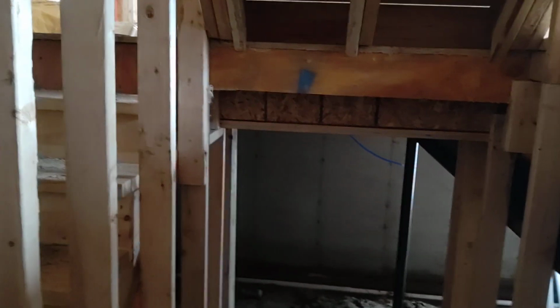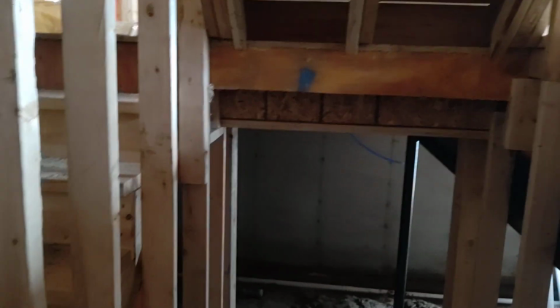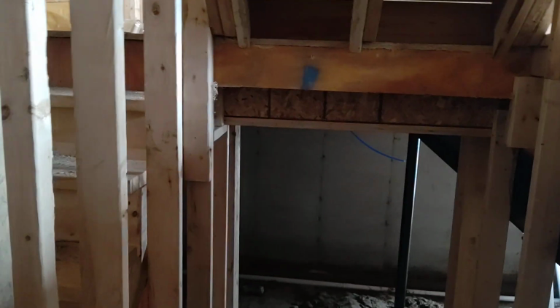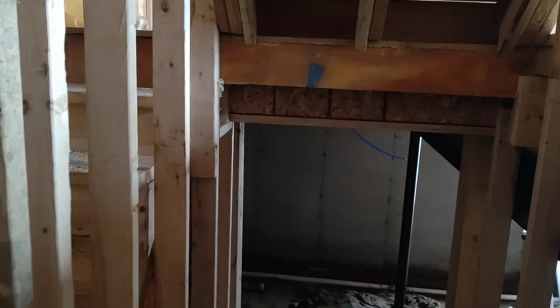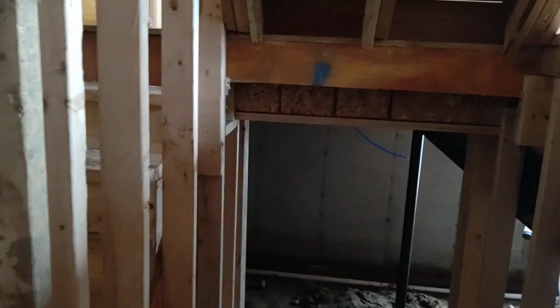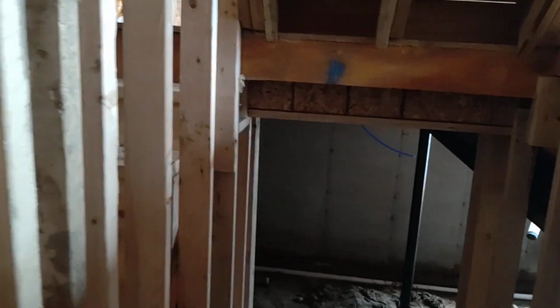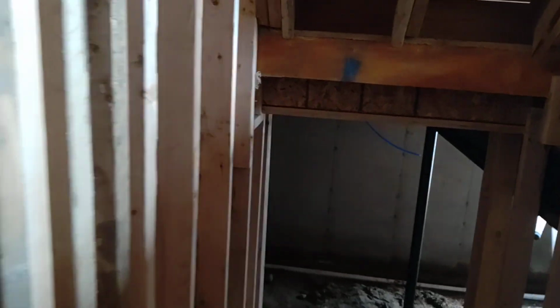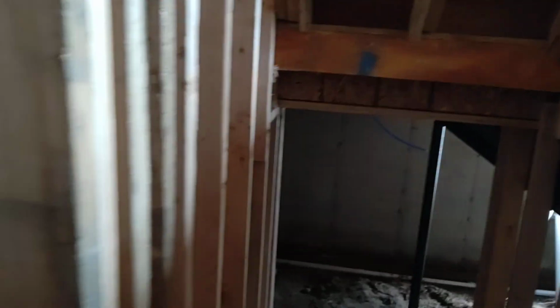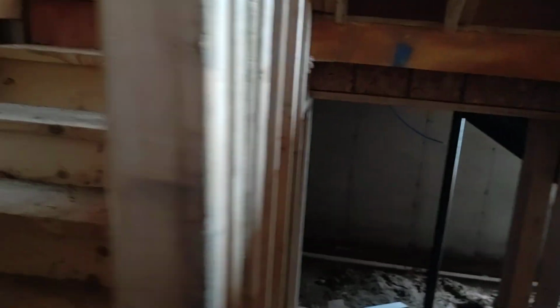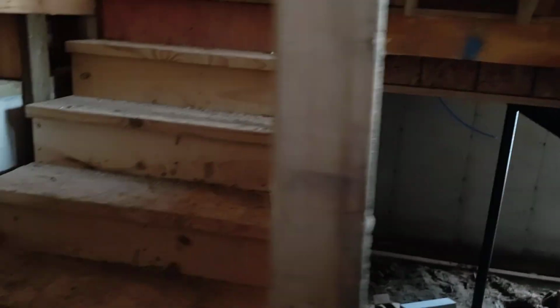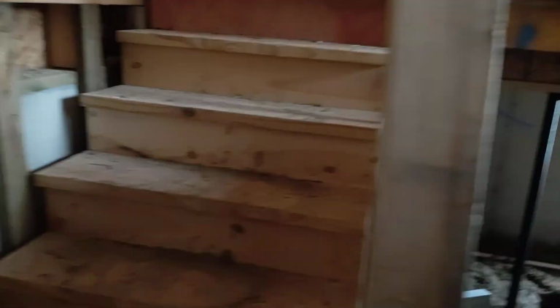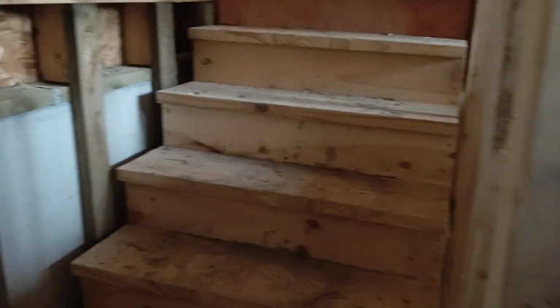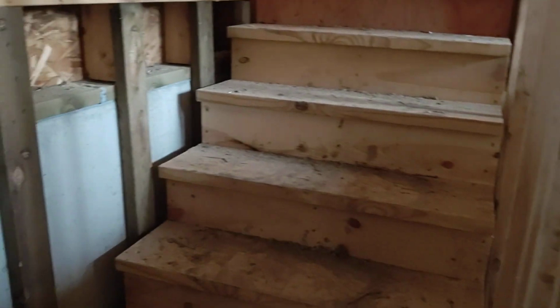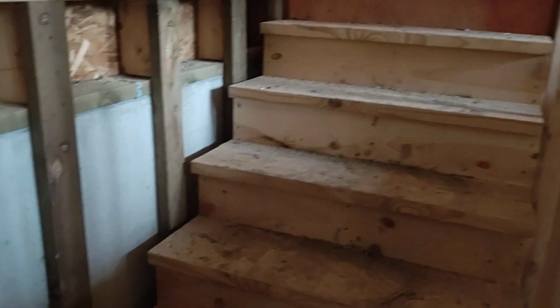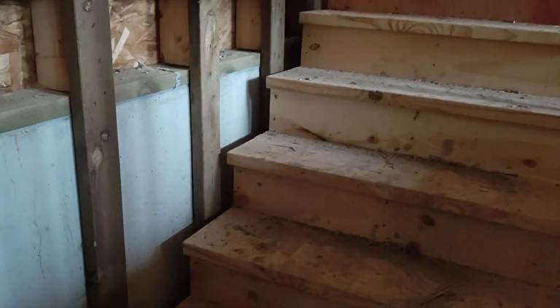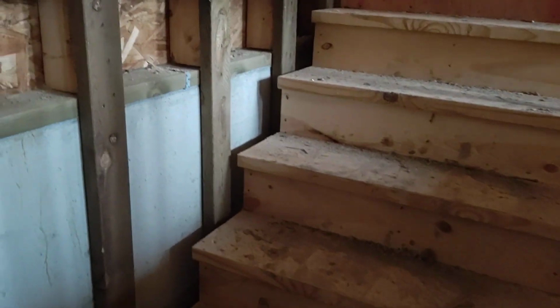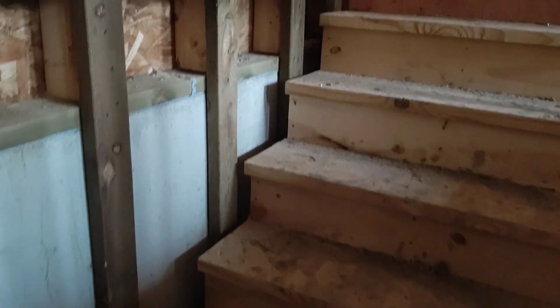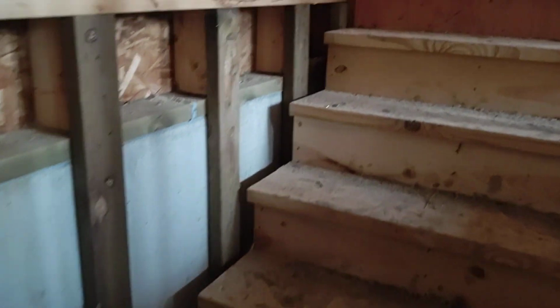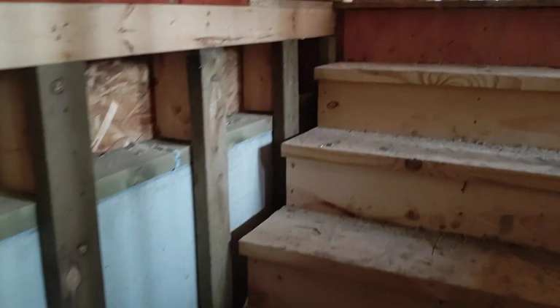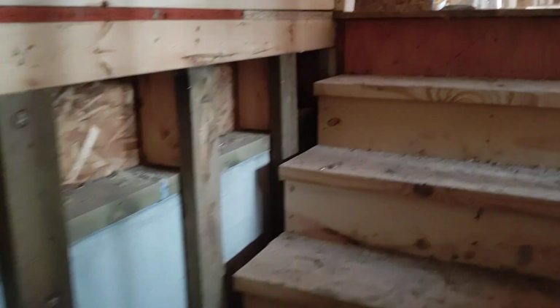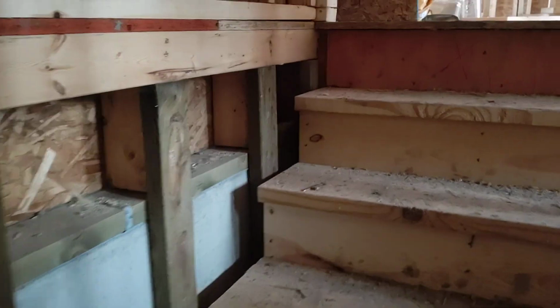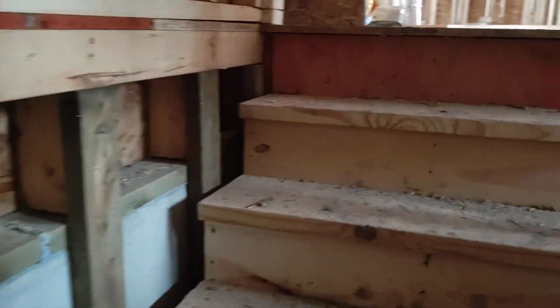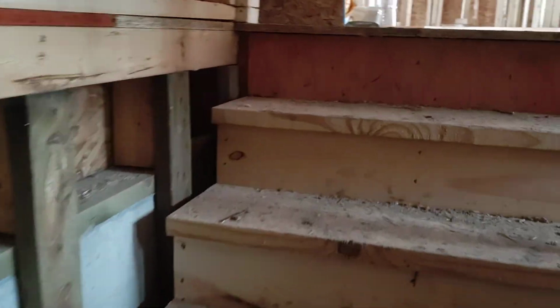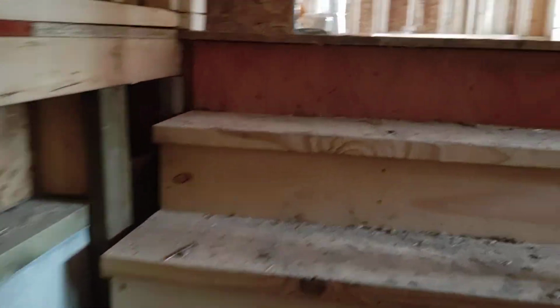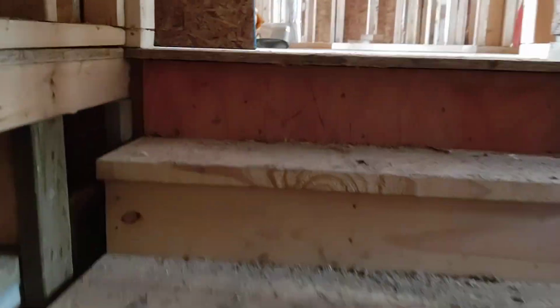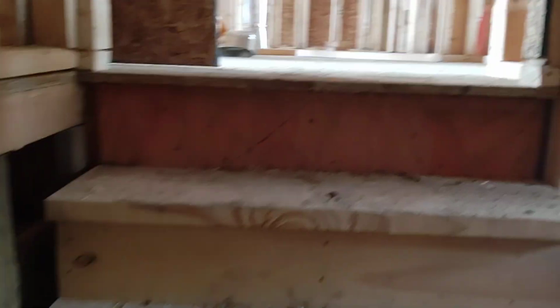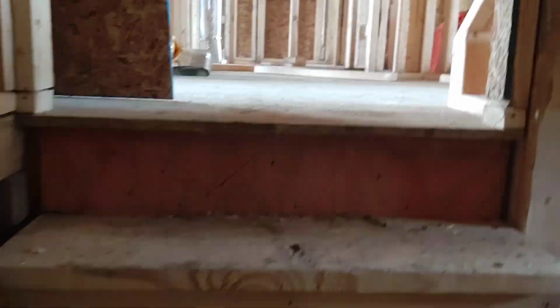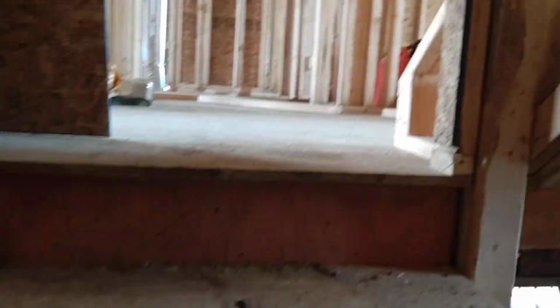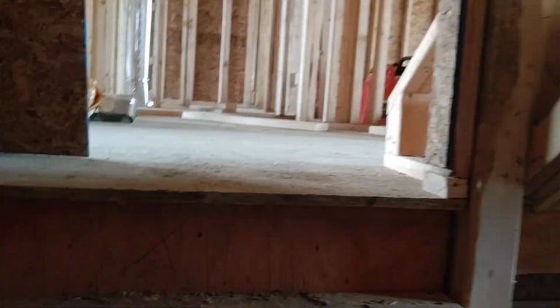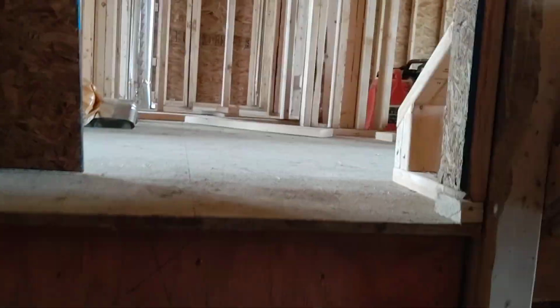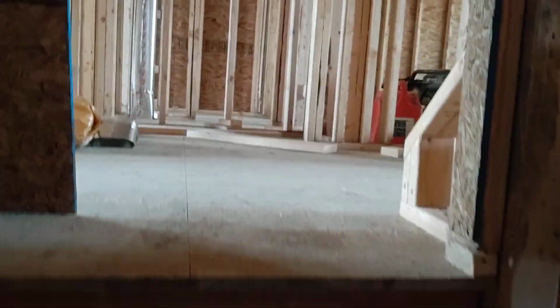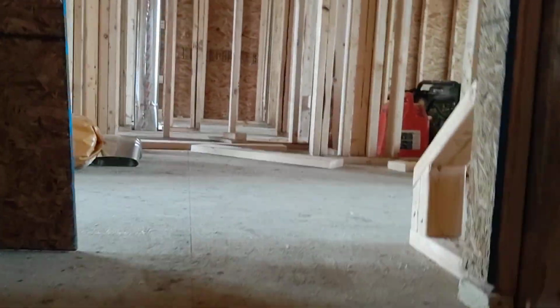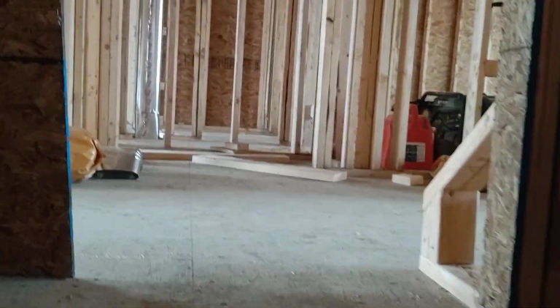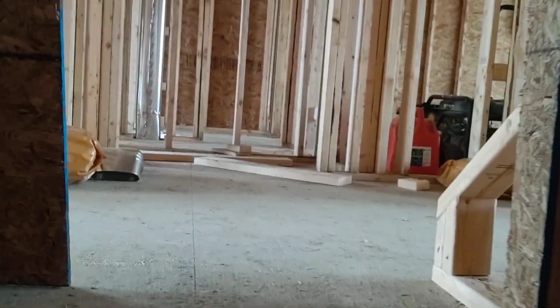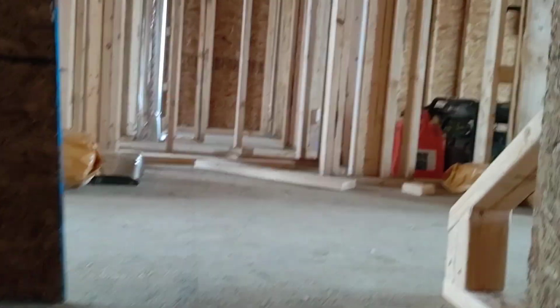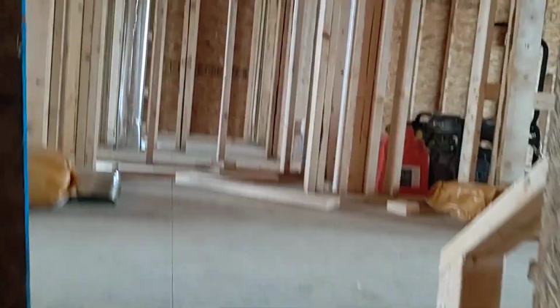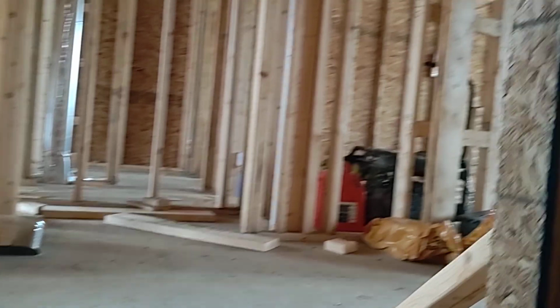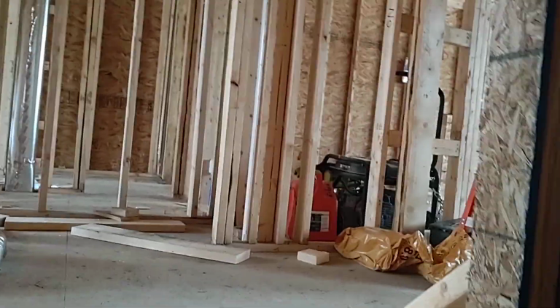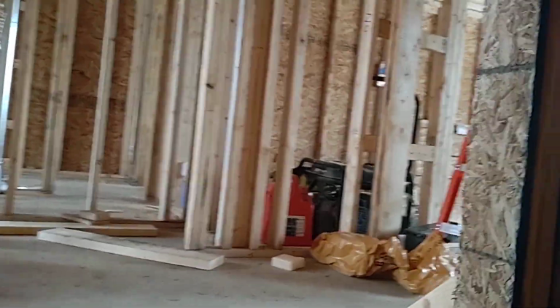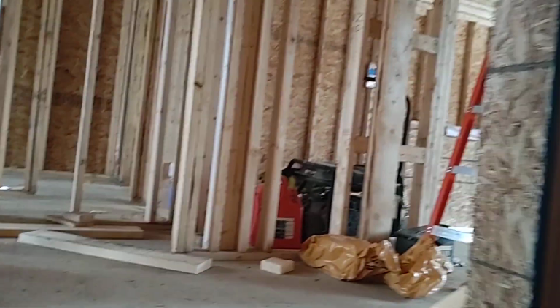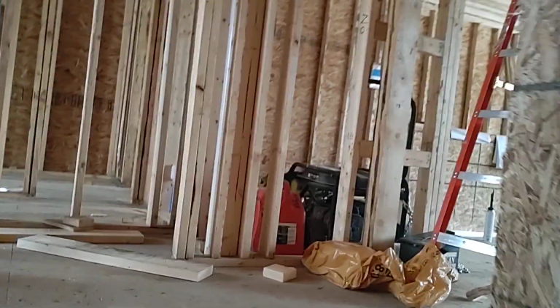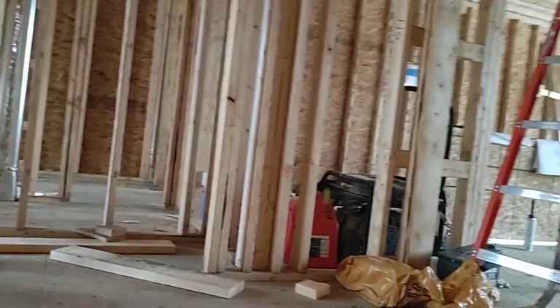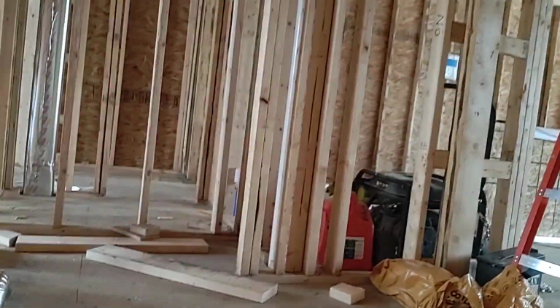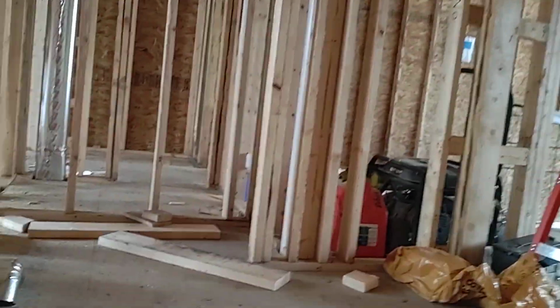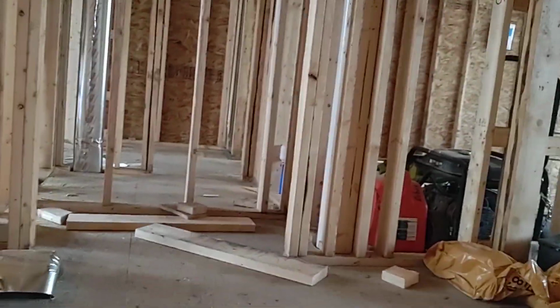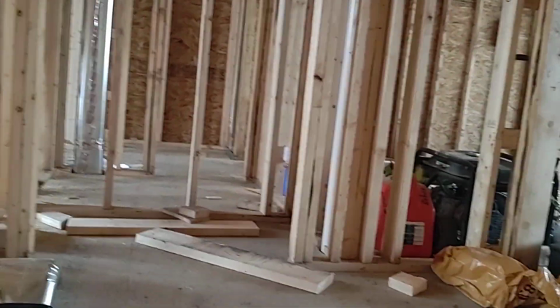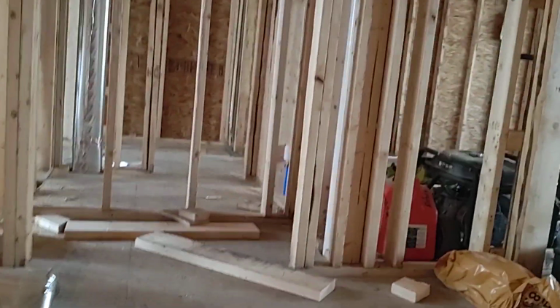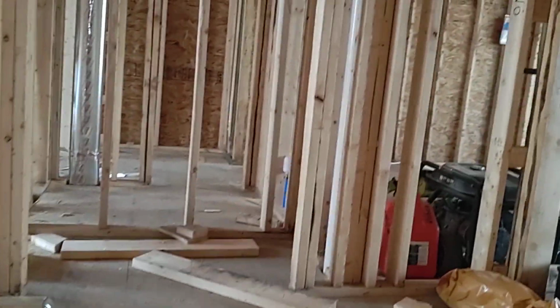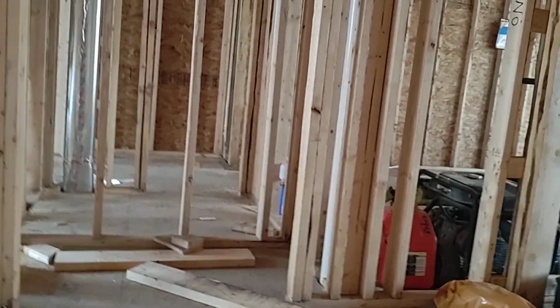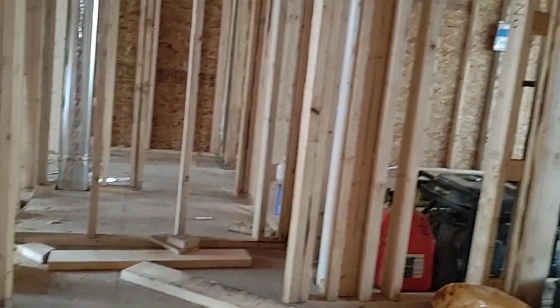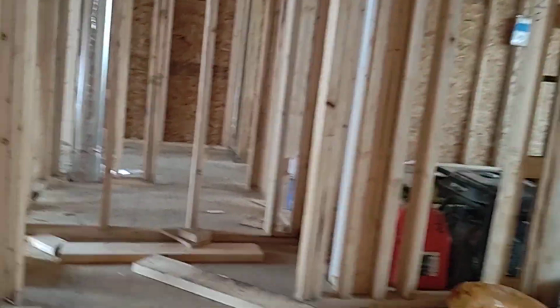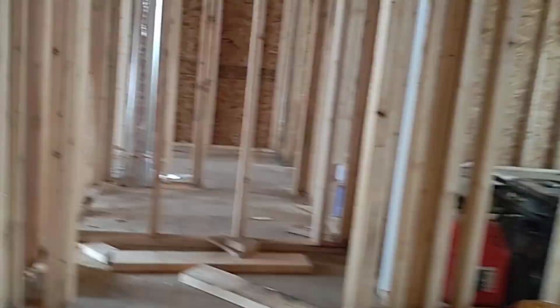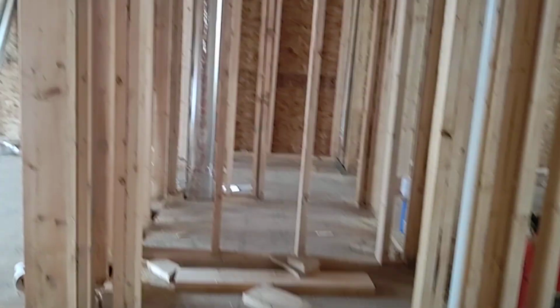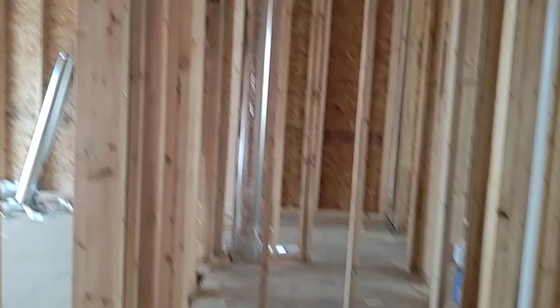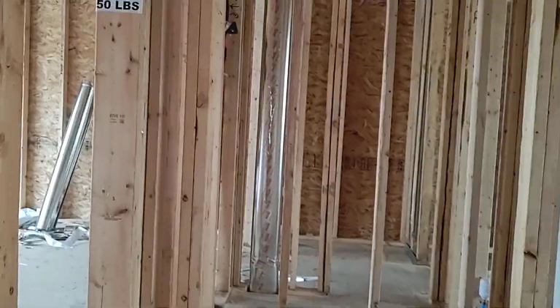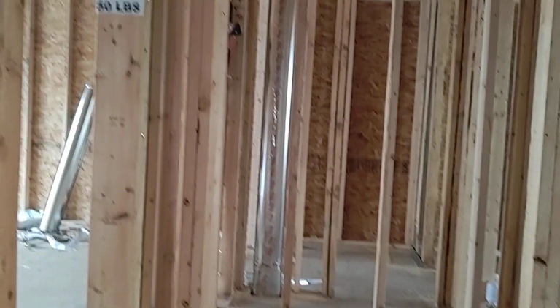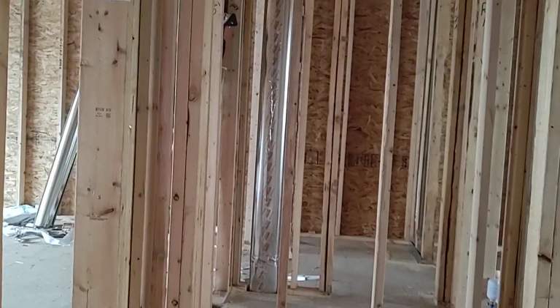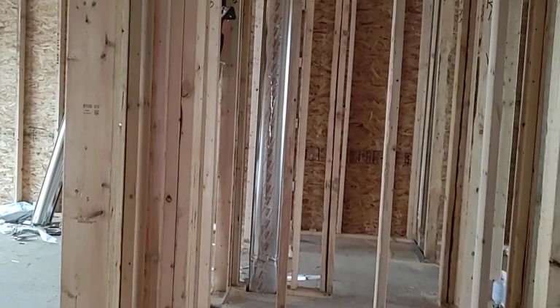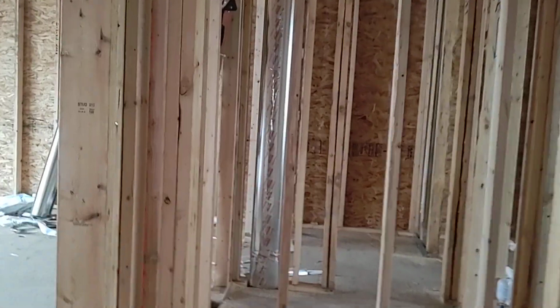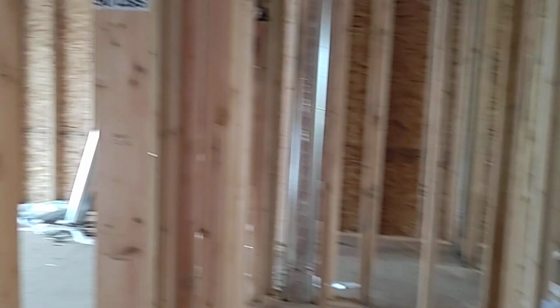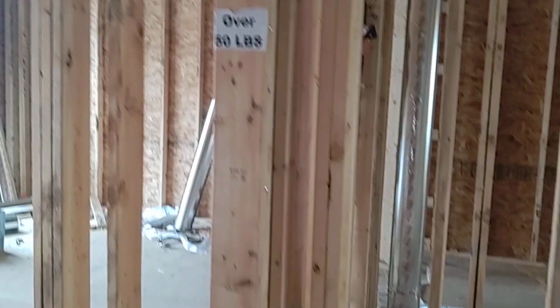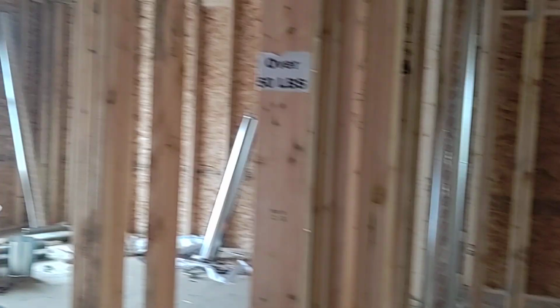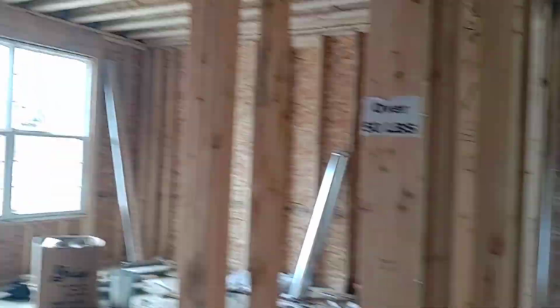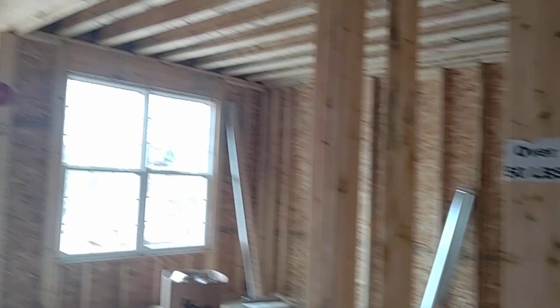Is it getting a finished garage? More than likely. I know this one has all the bells and whistles, right?